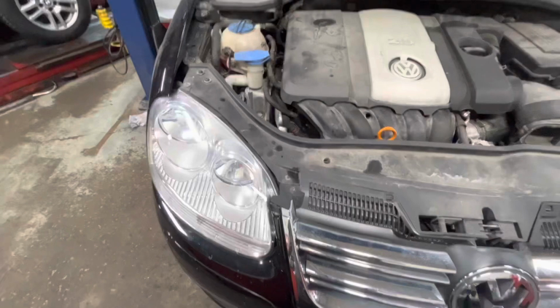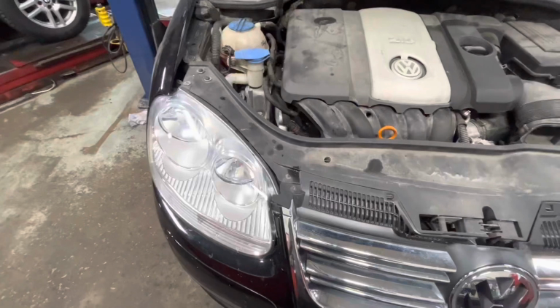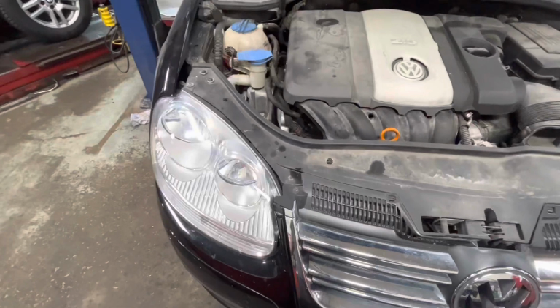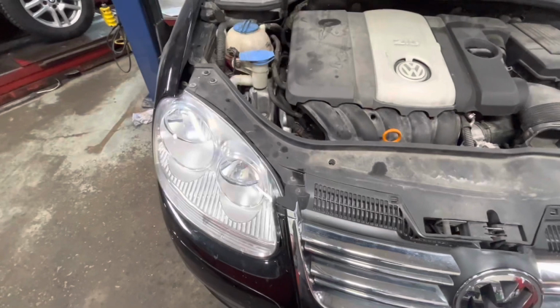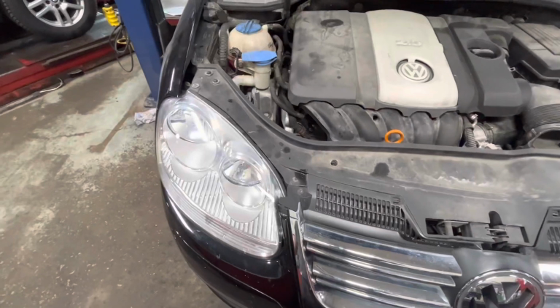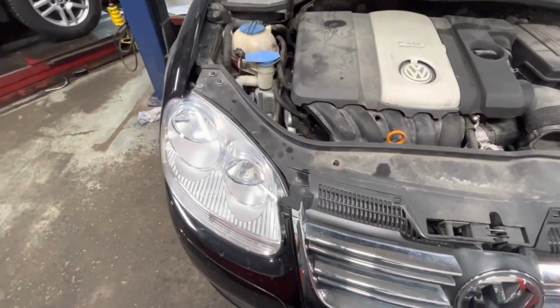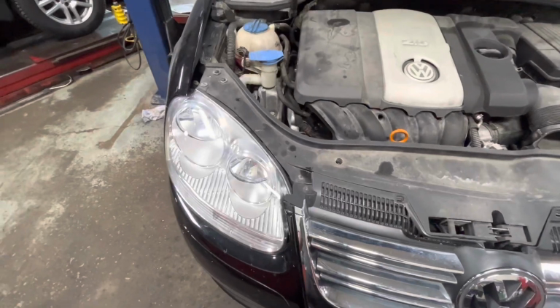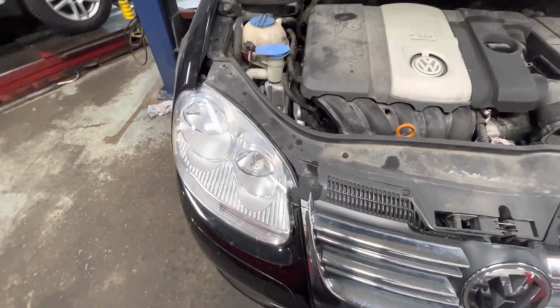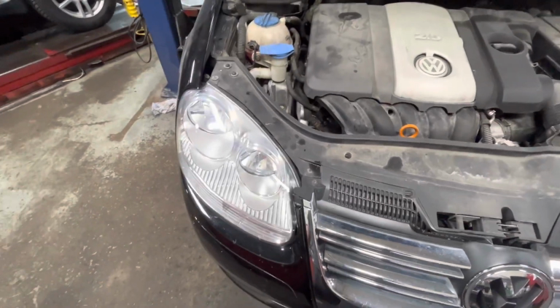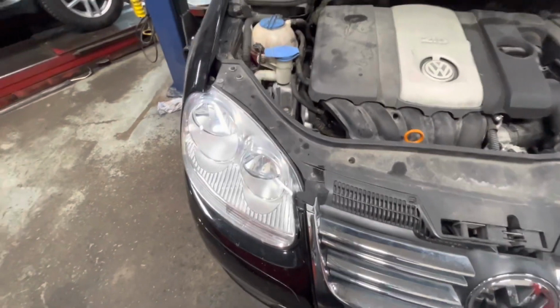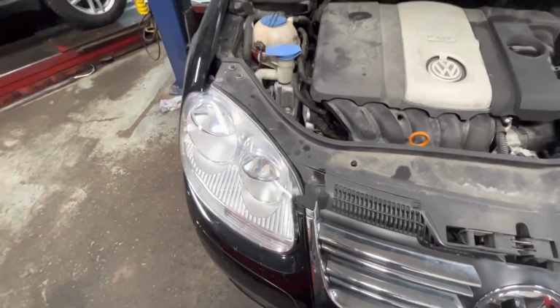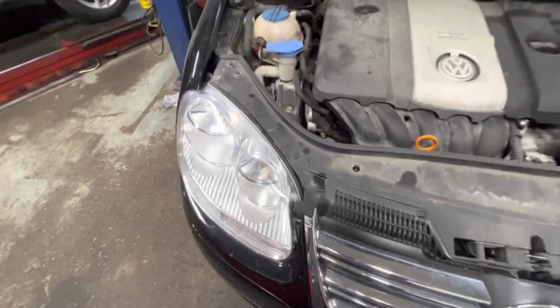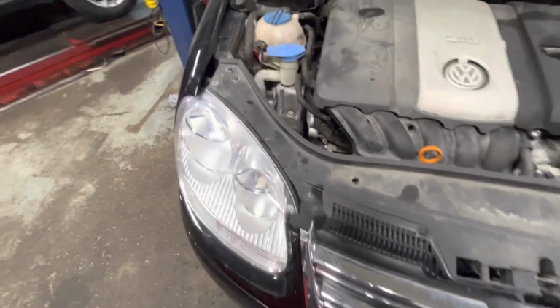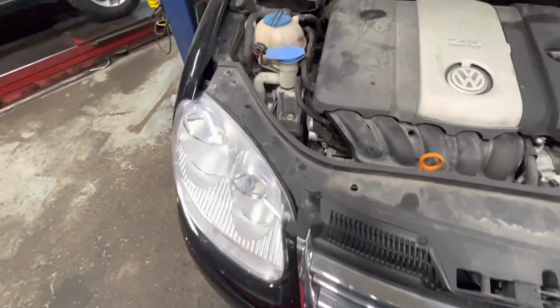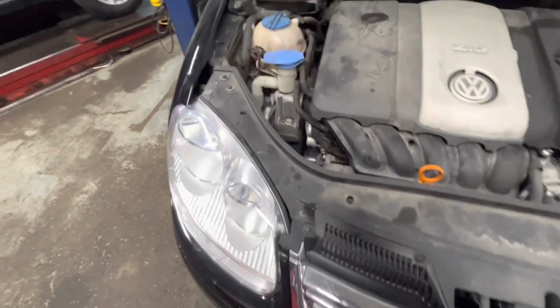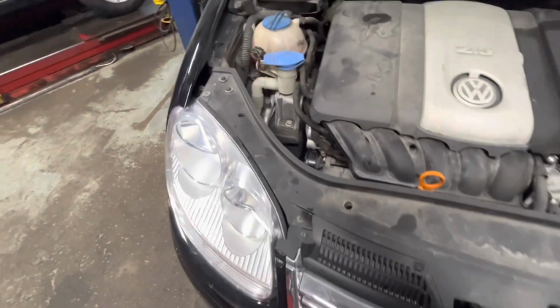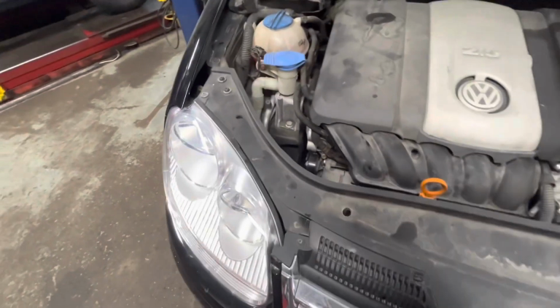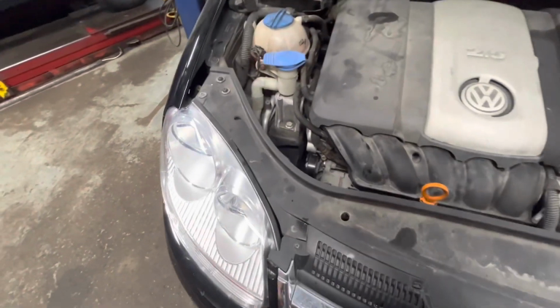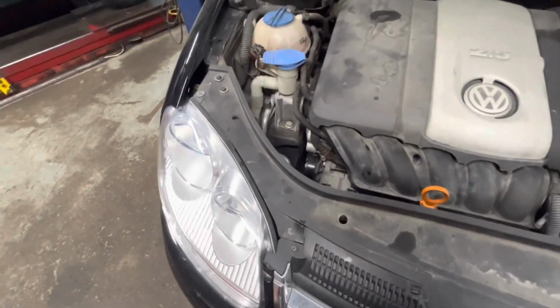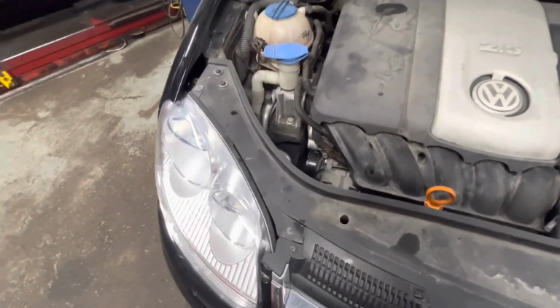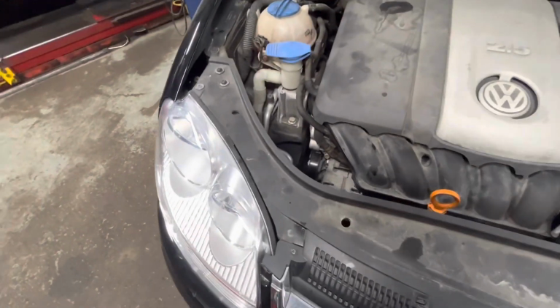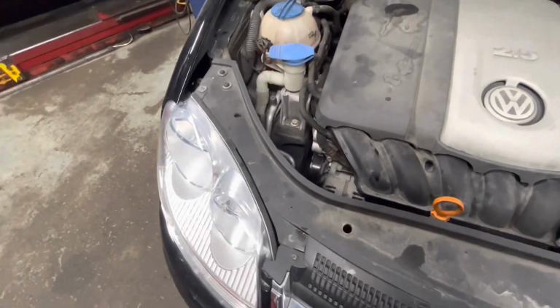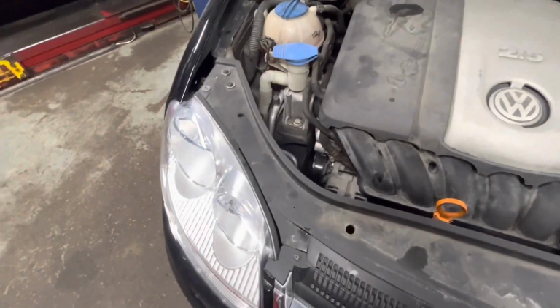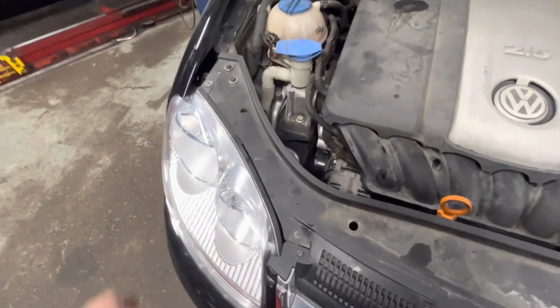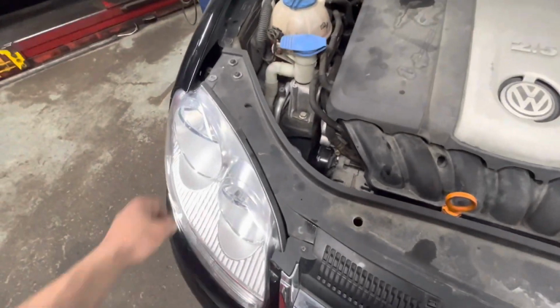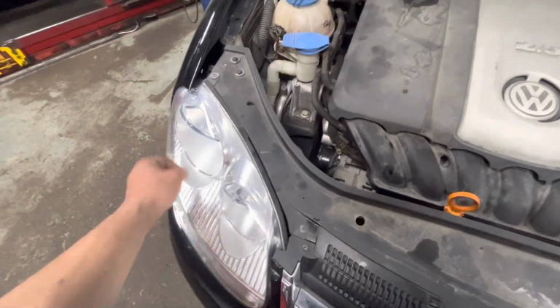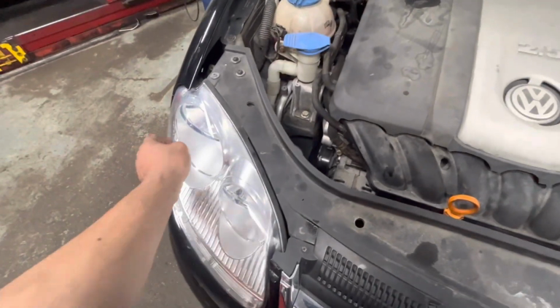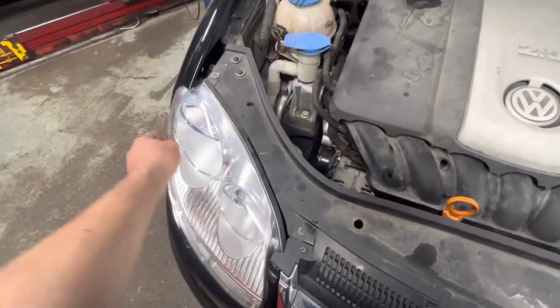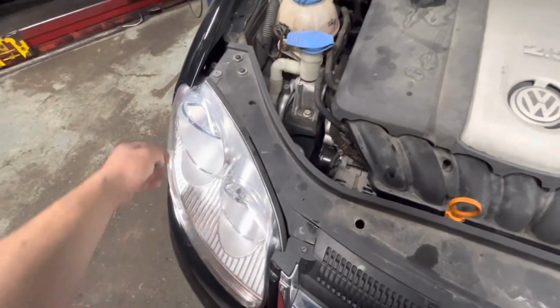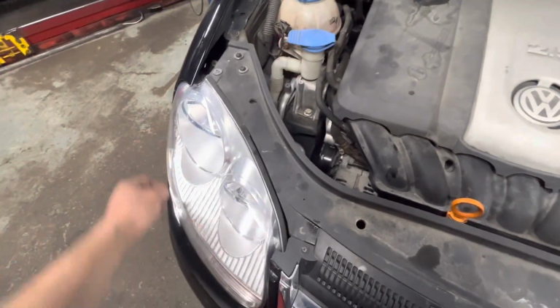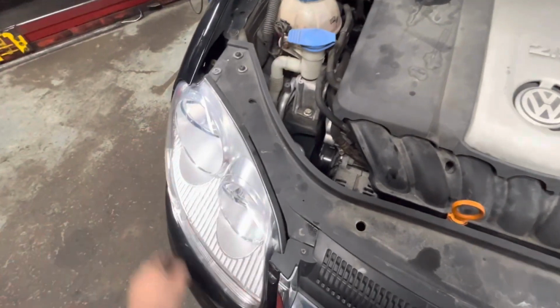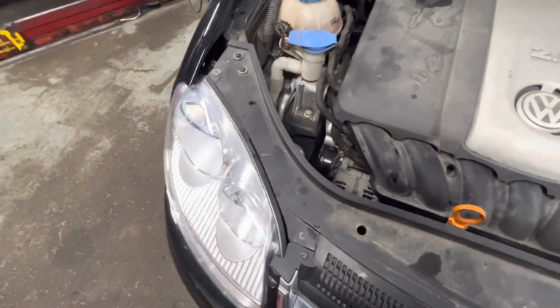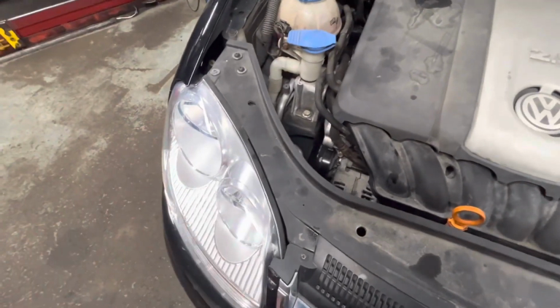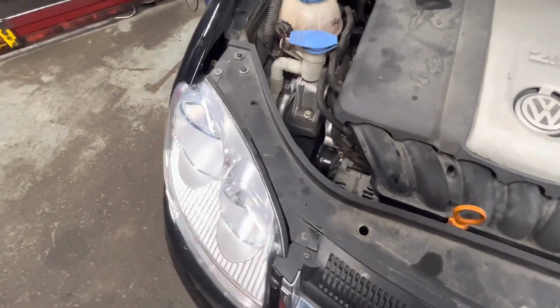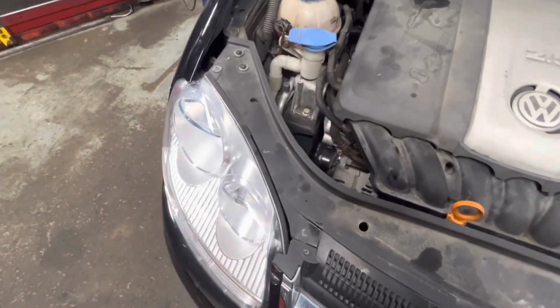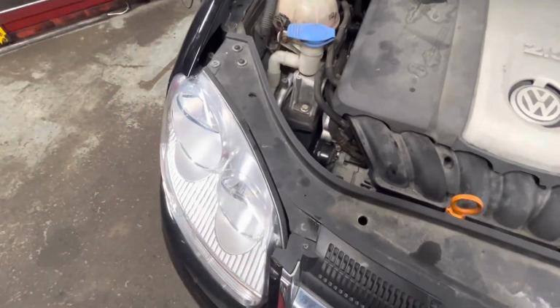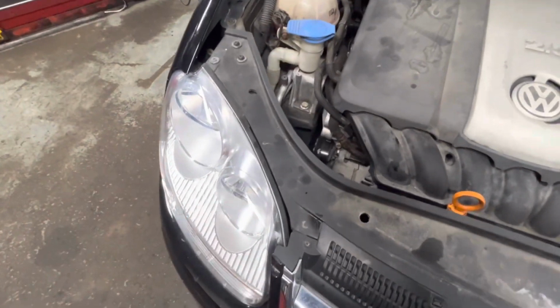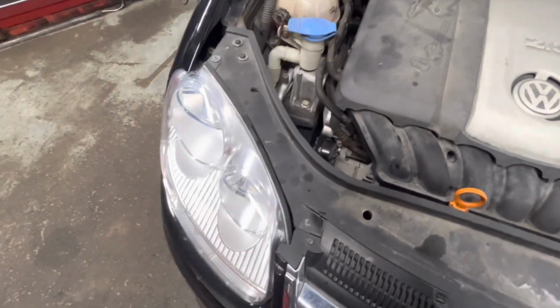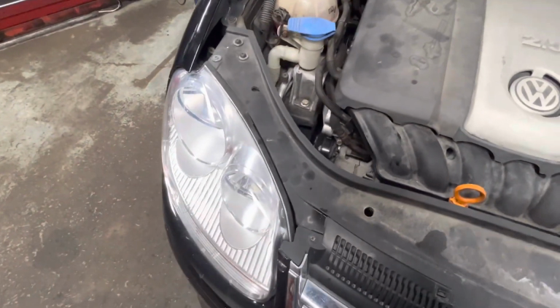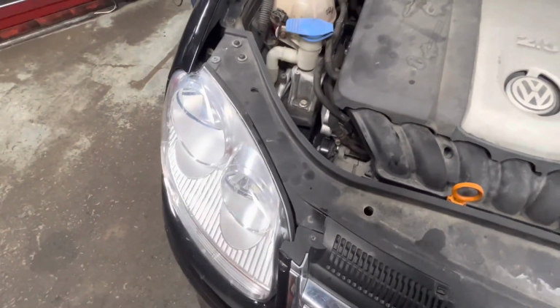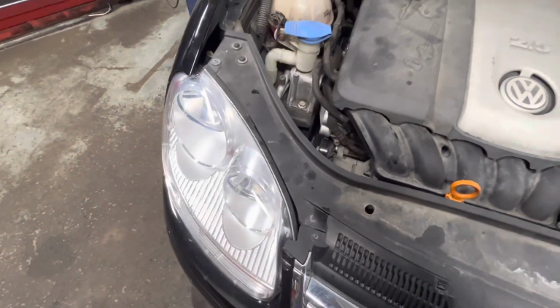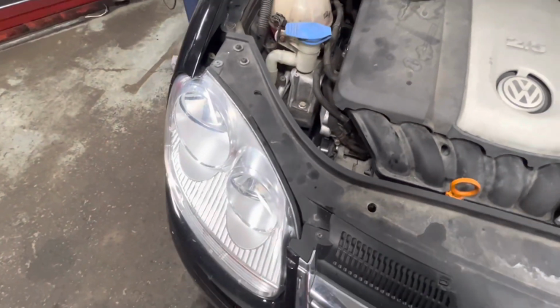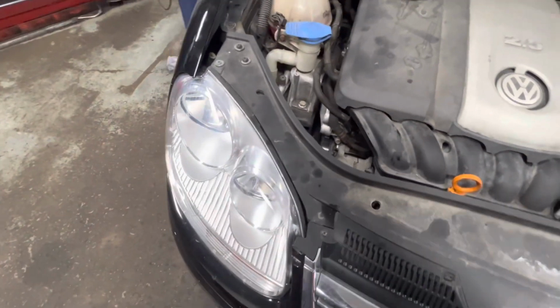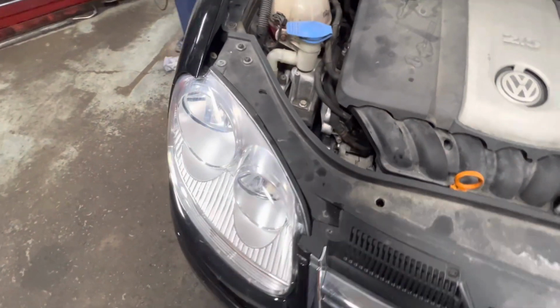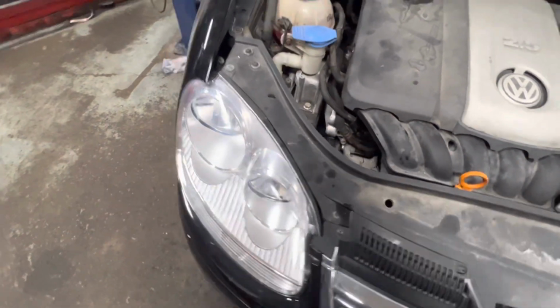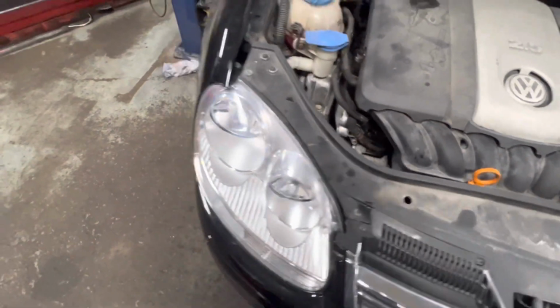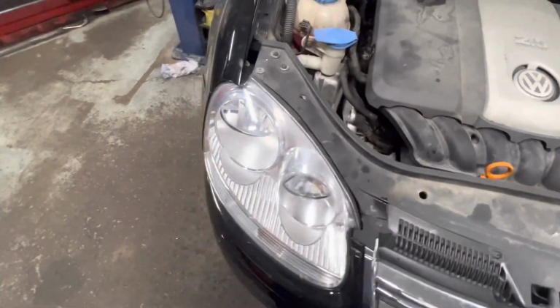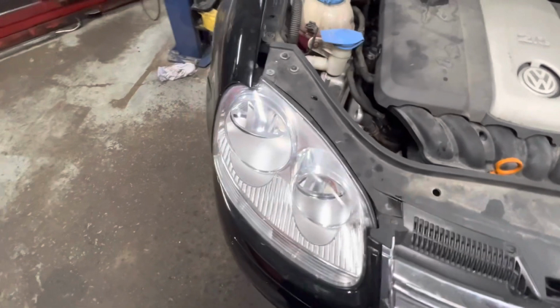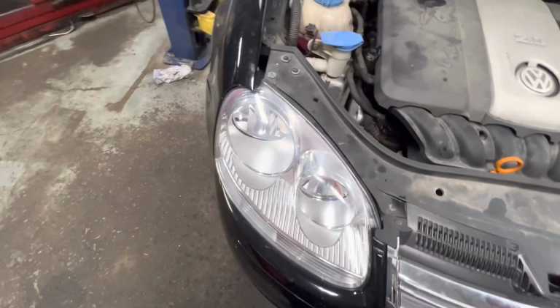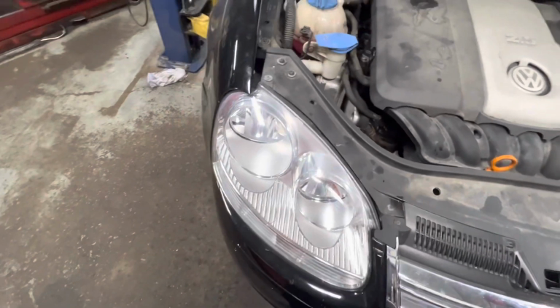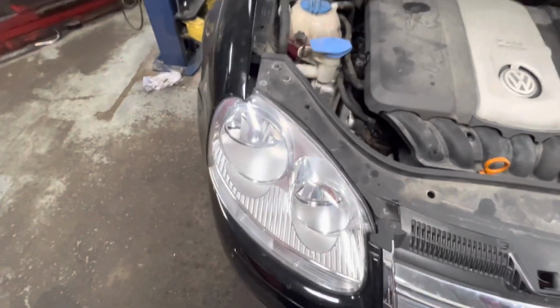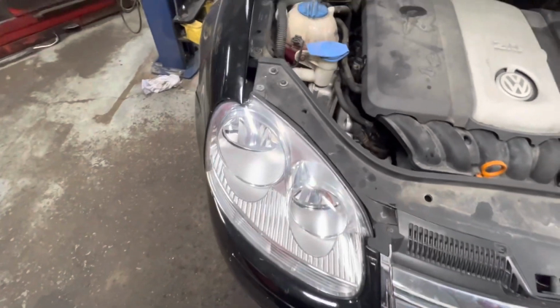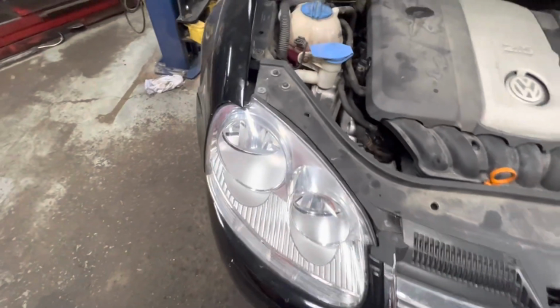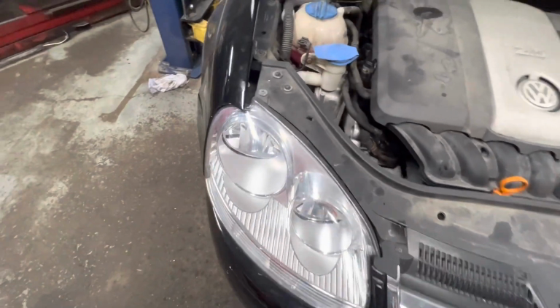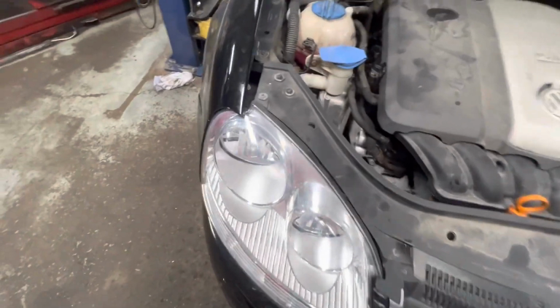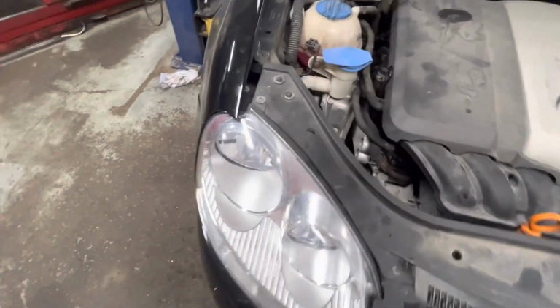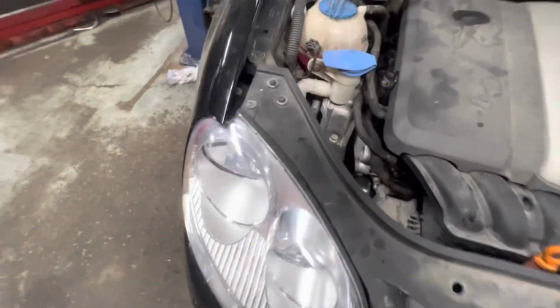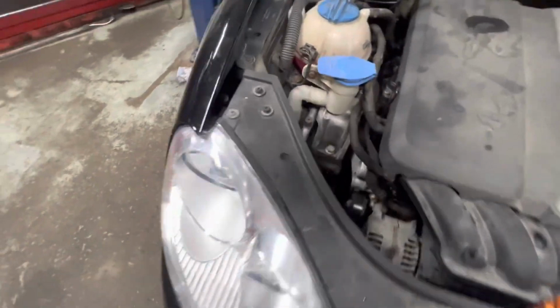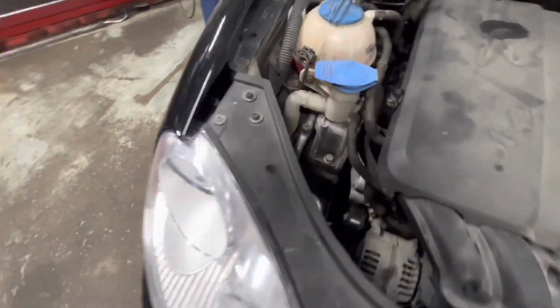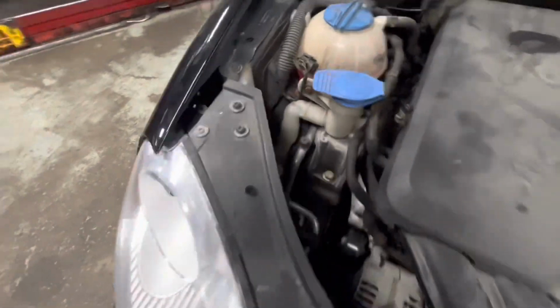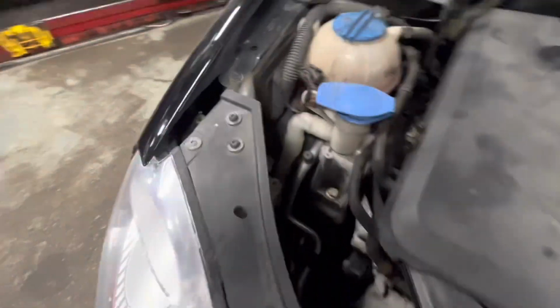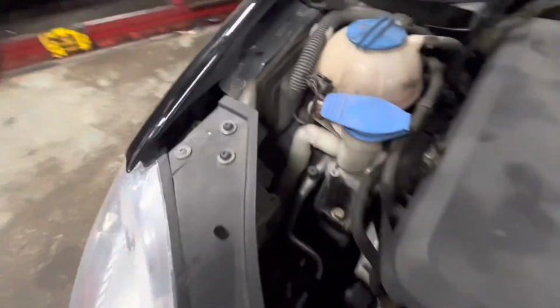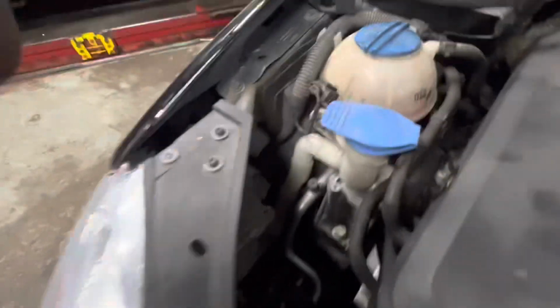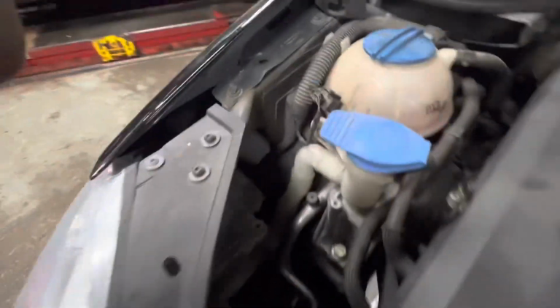Today I'm making a quick video showing you how to replace the low beam bulb on a Mark V Jetta. This one's a 2009. Pretty easy to do.